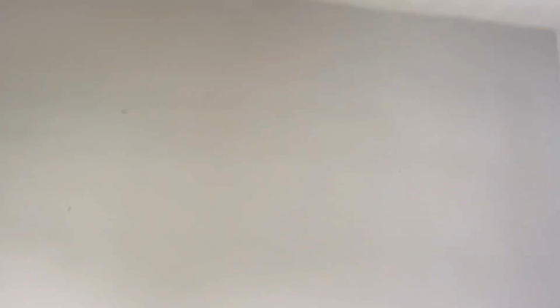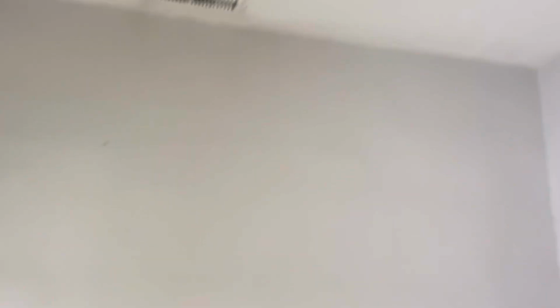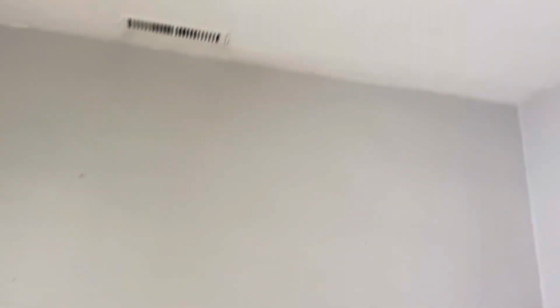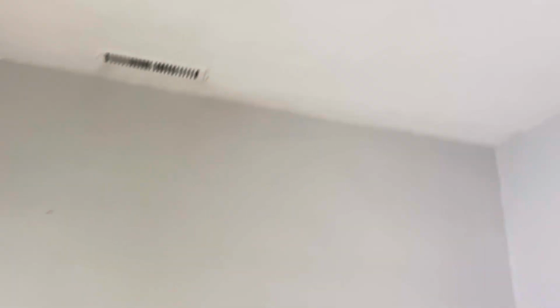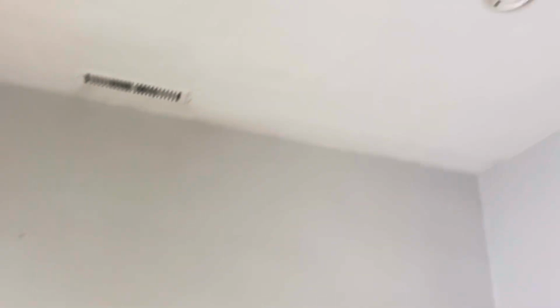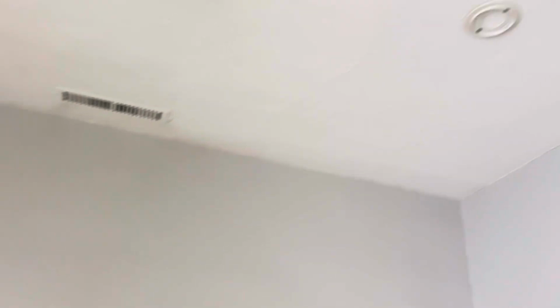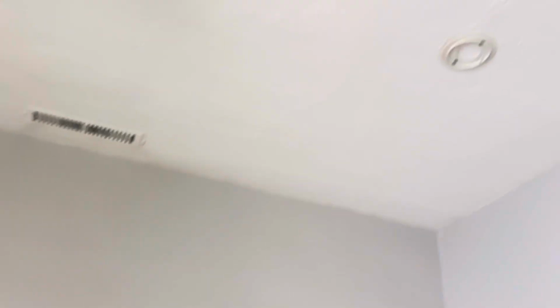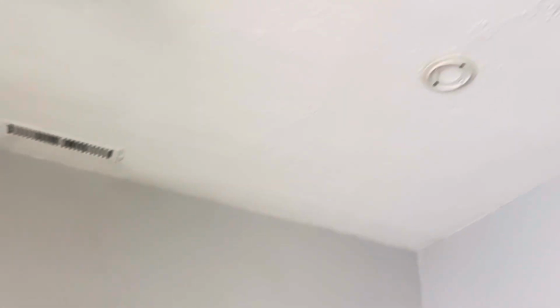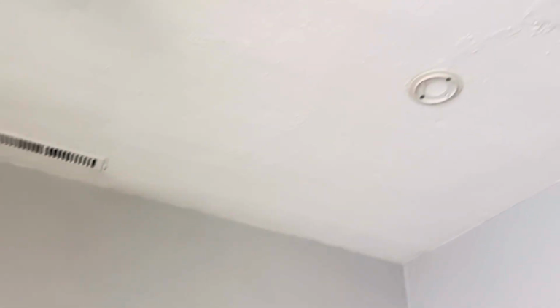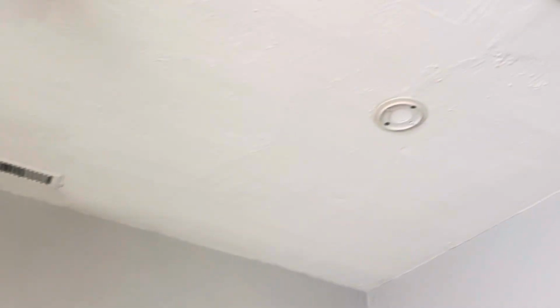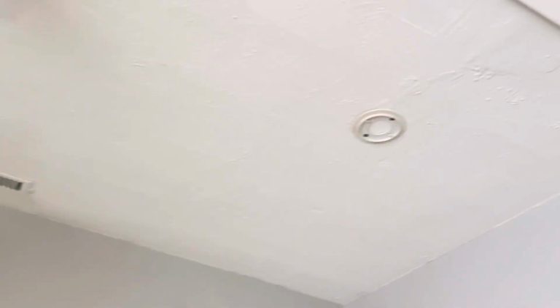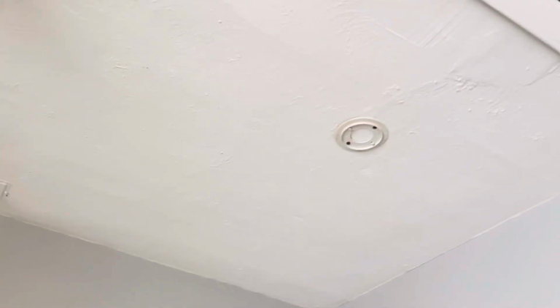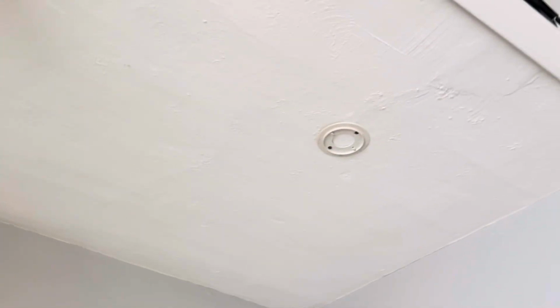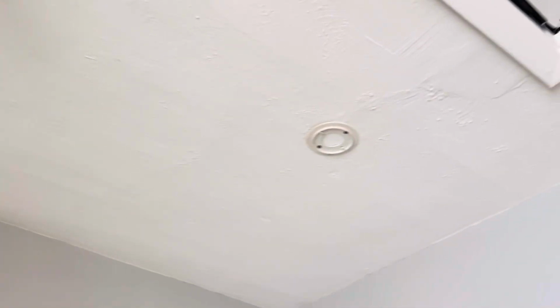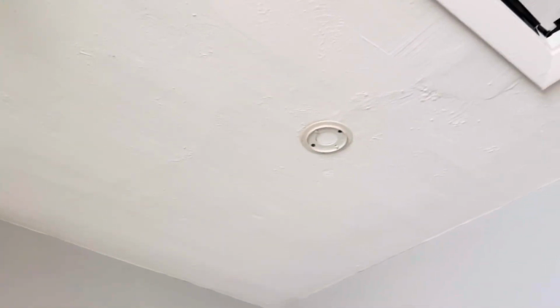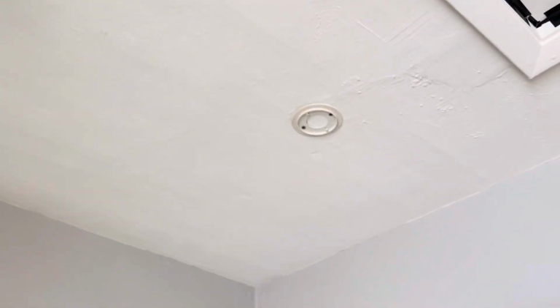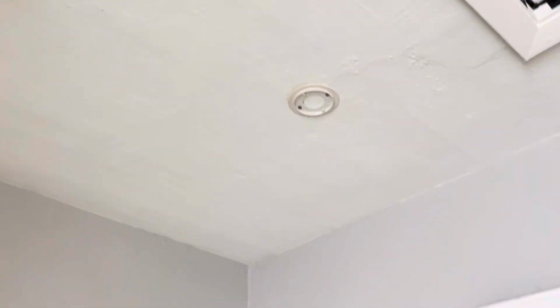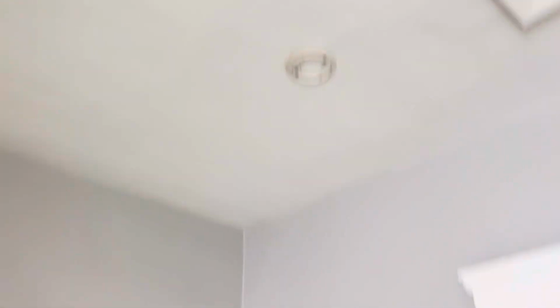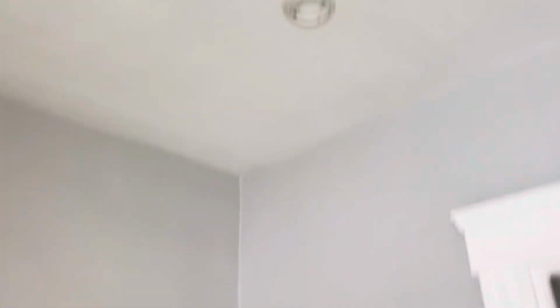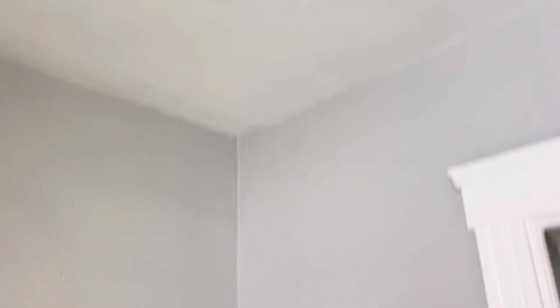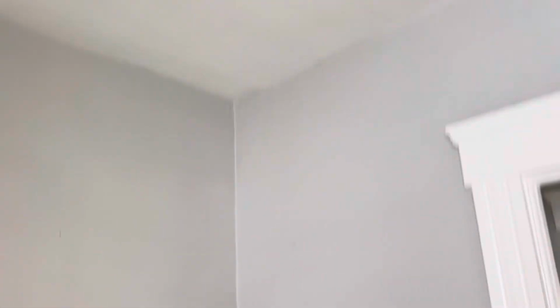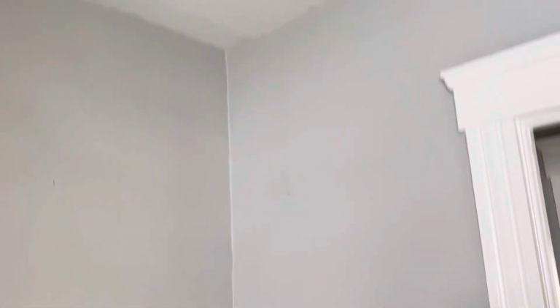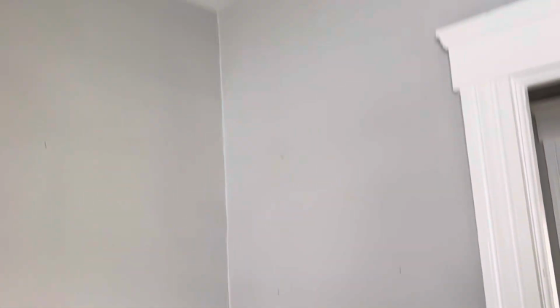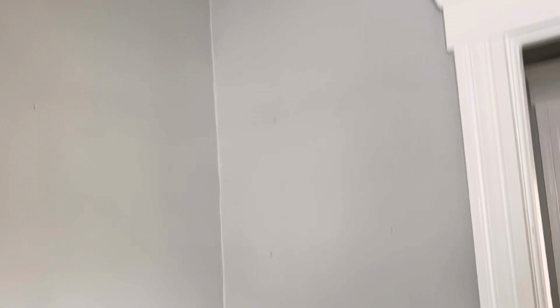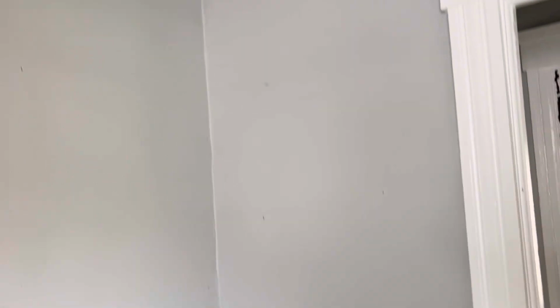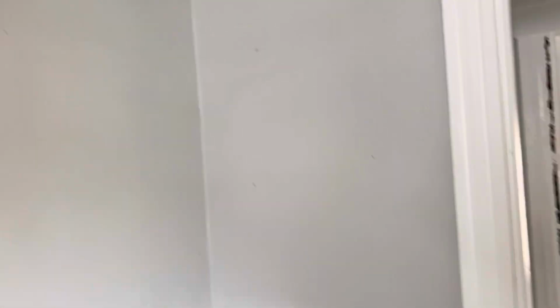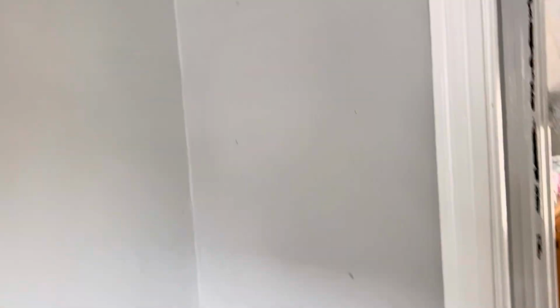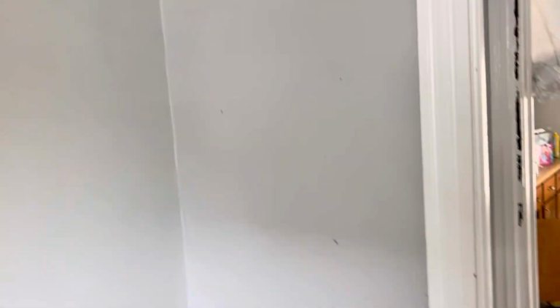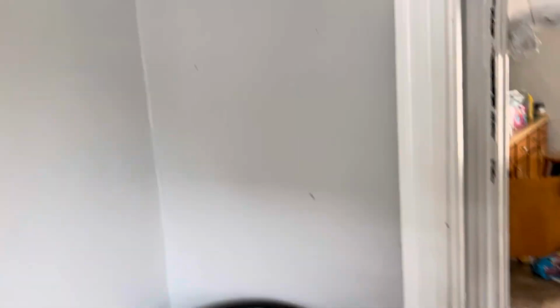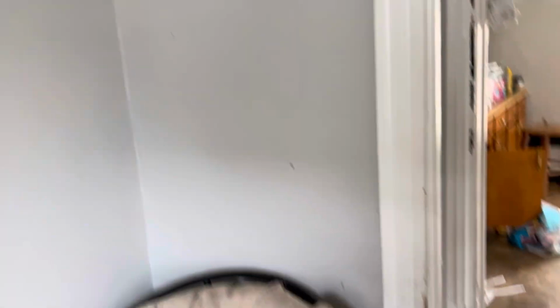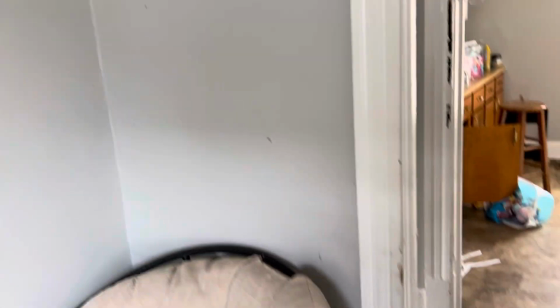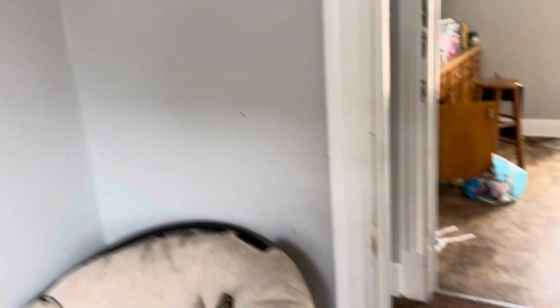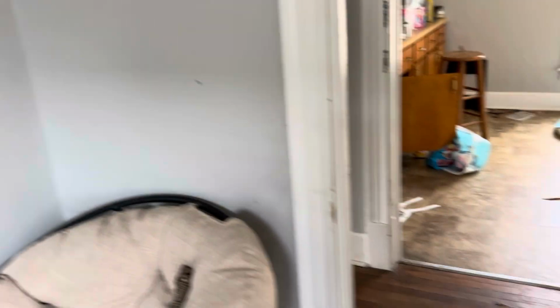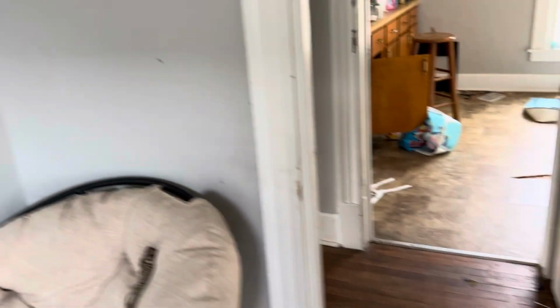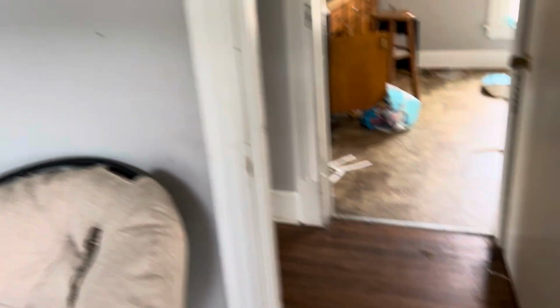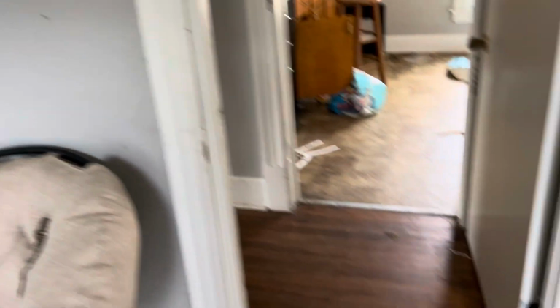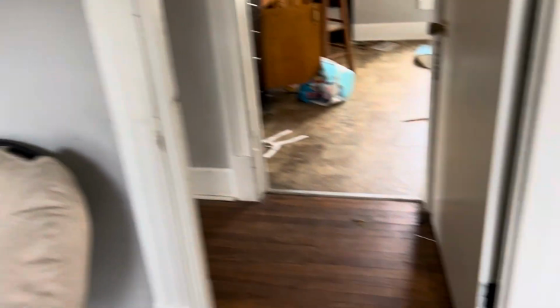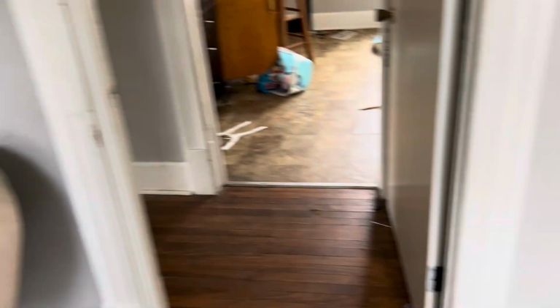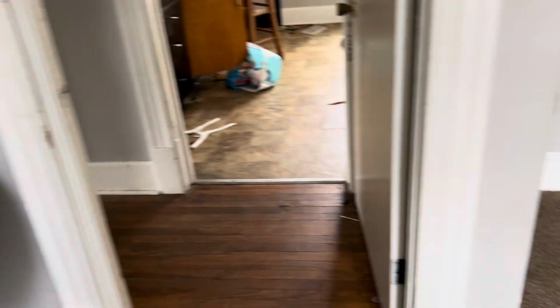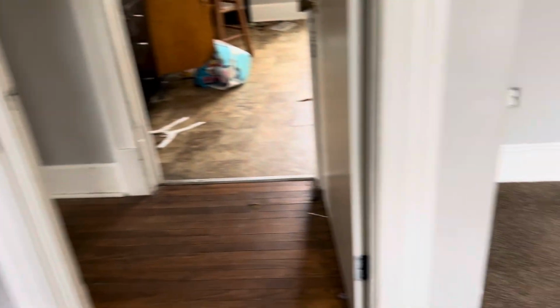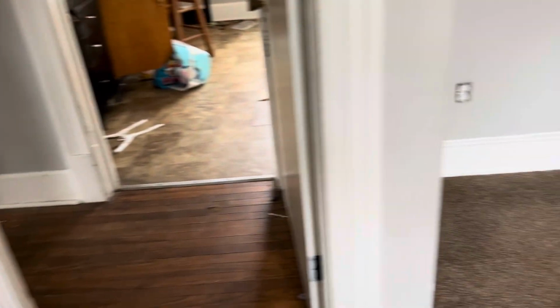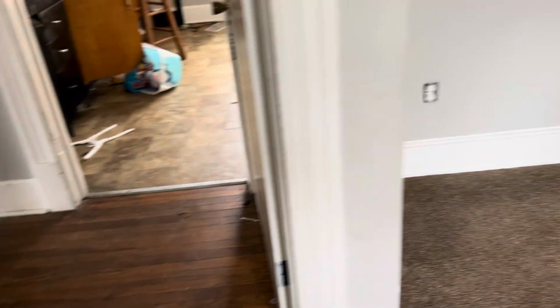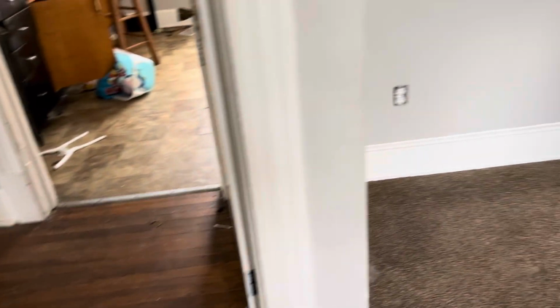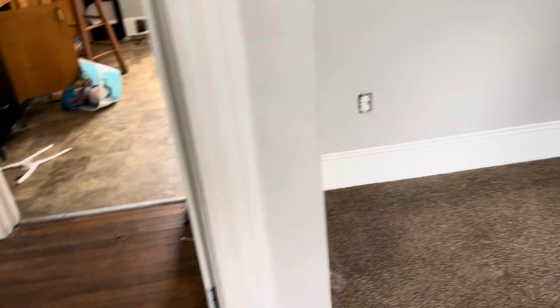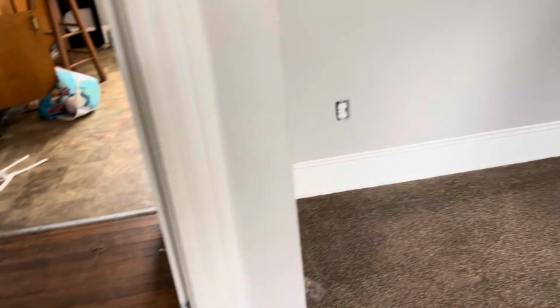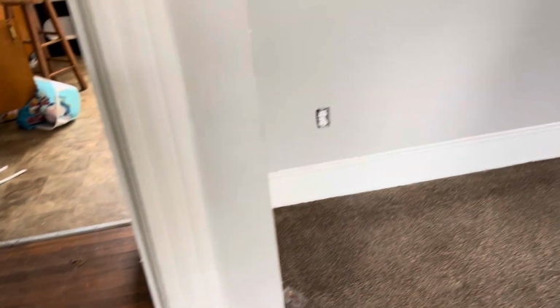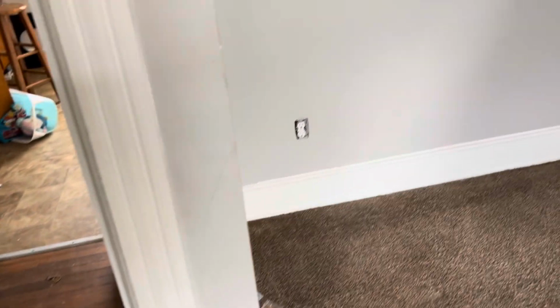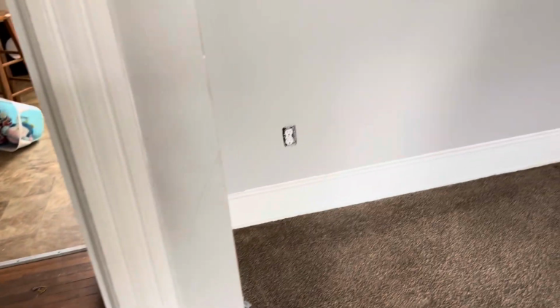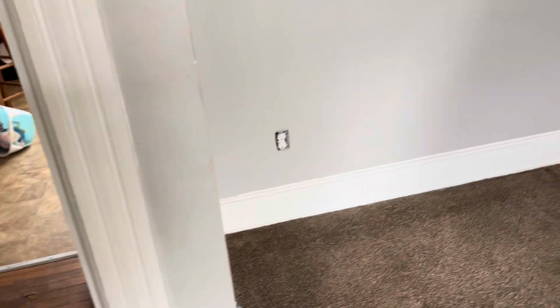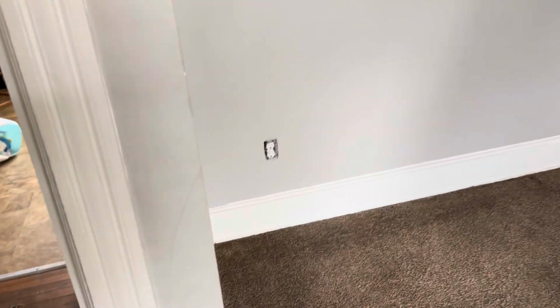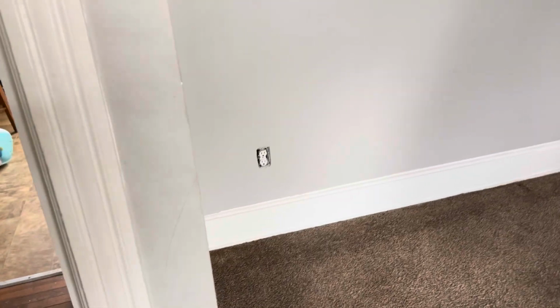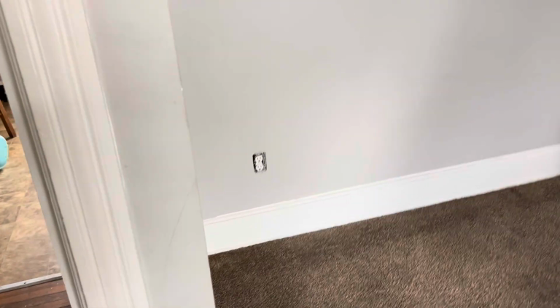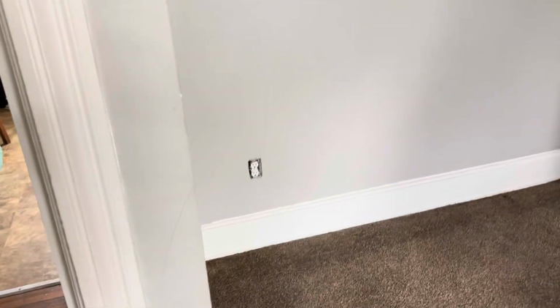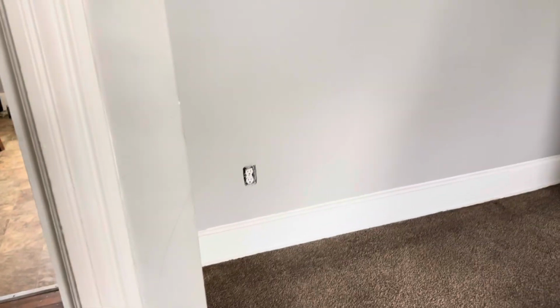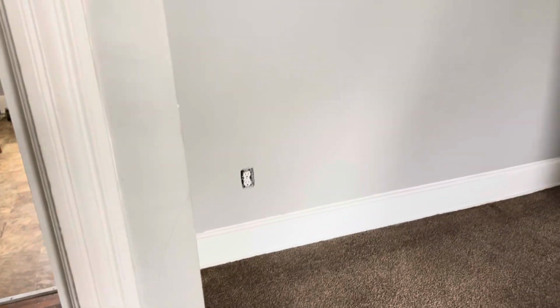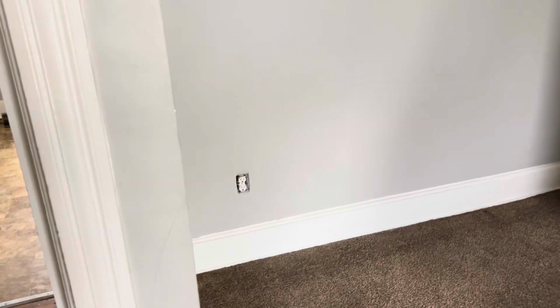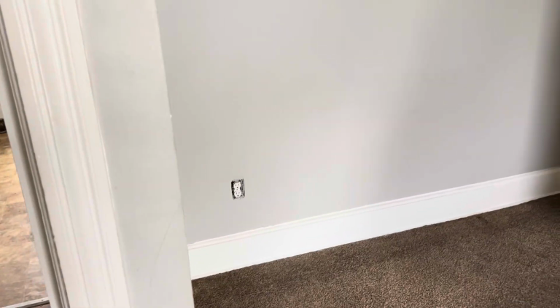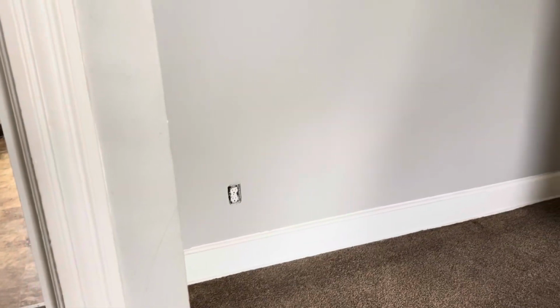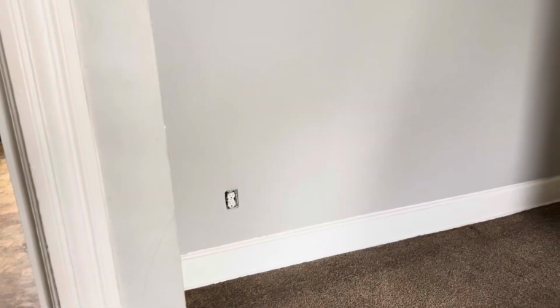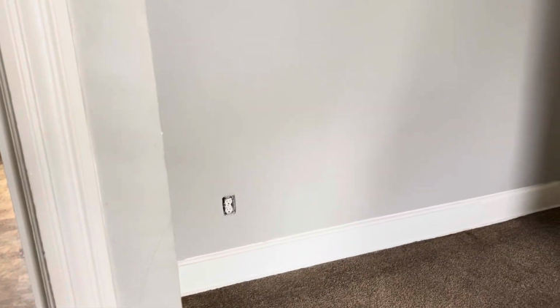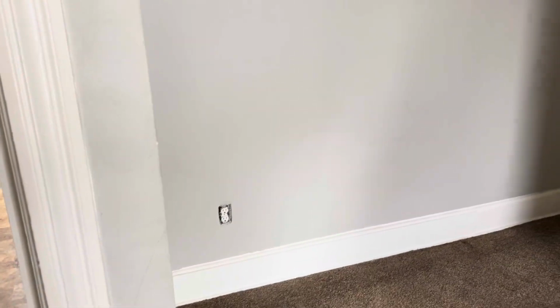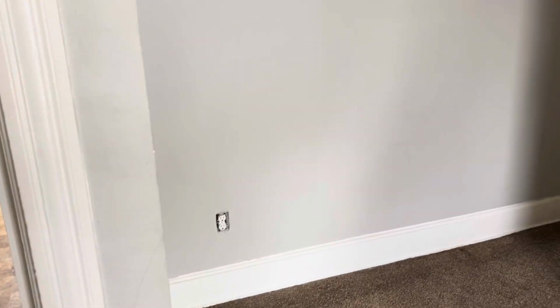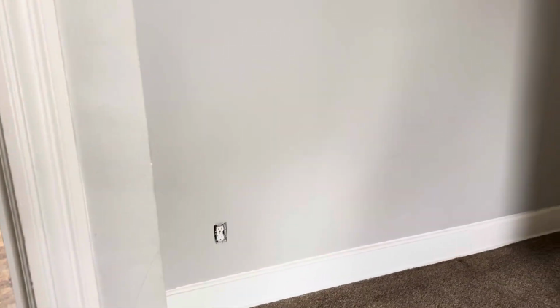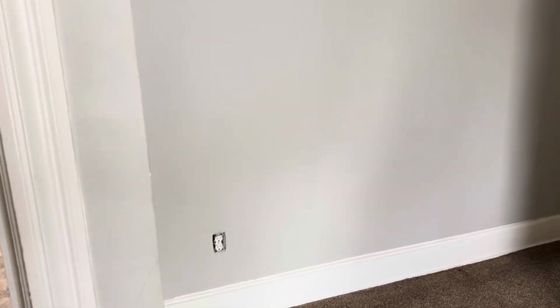Need a smoke alarm and a CO2 detector. Outlet cover is missing.